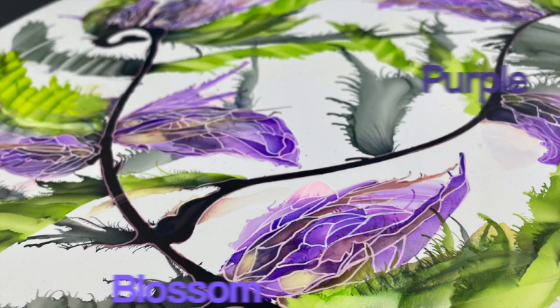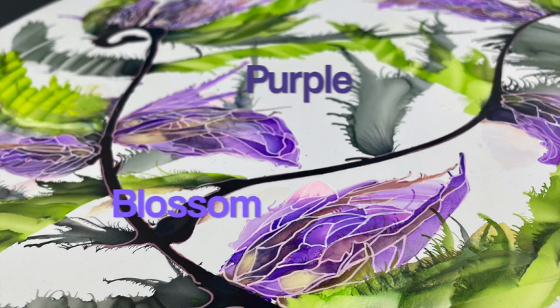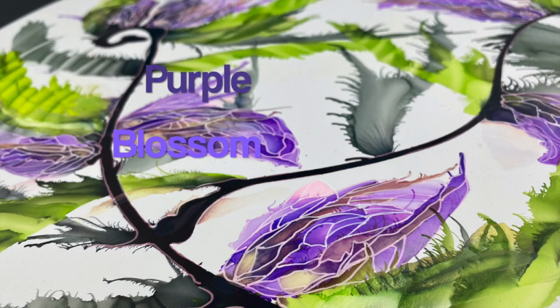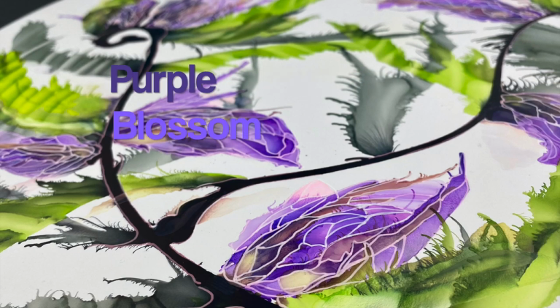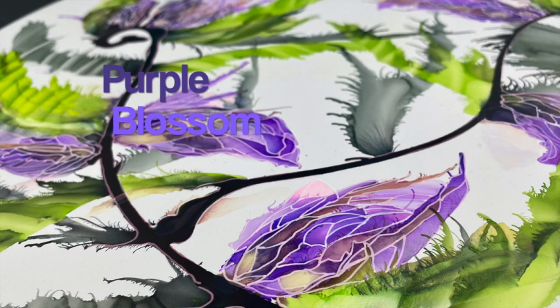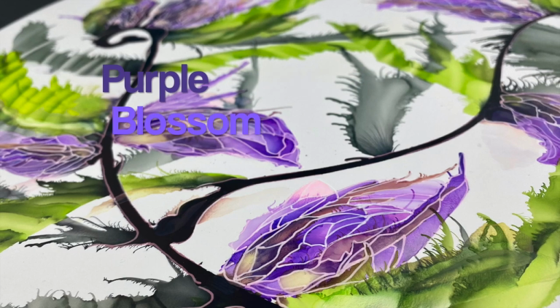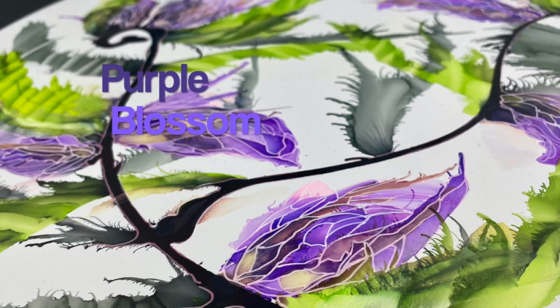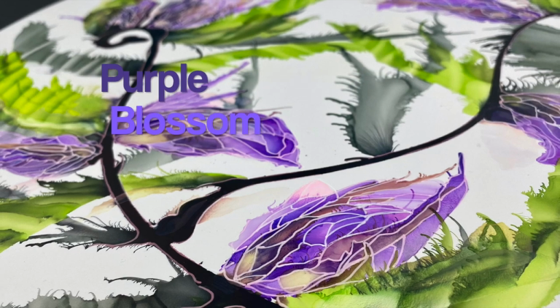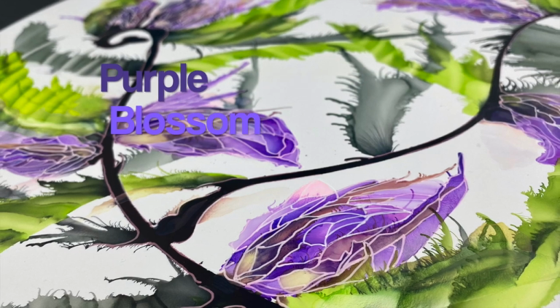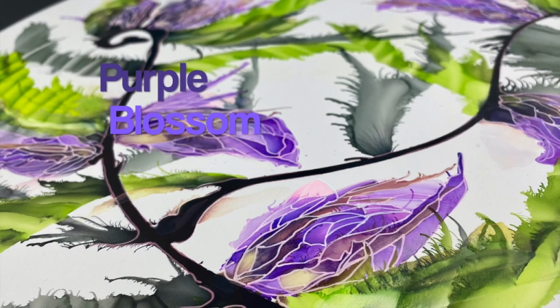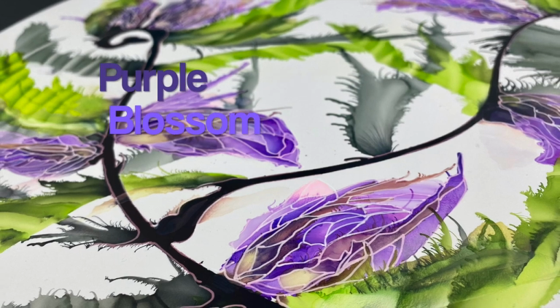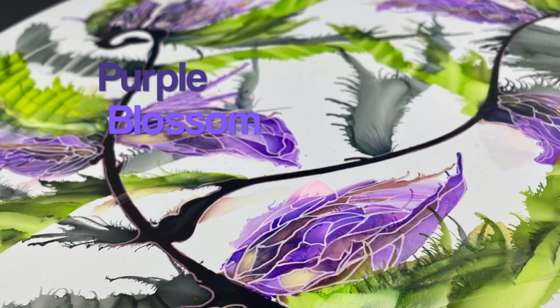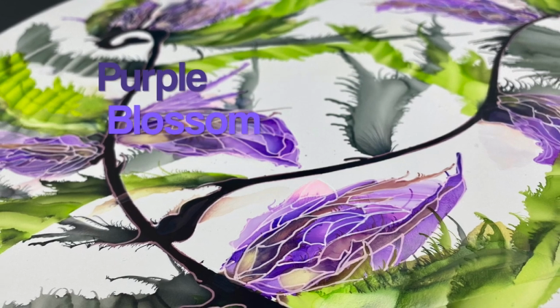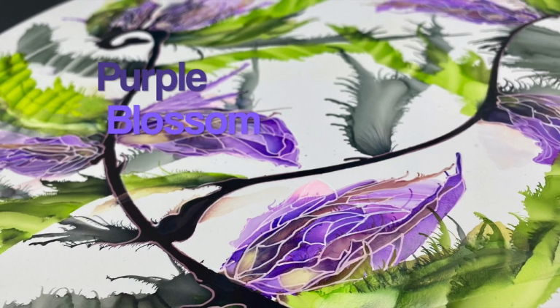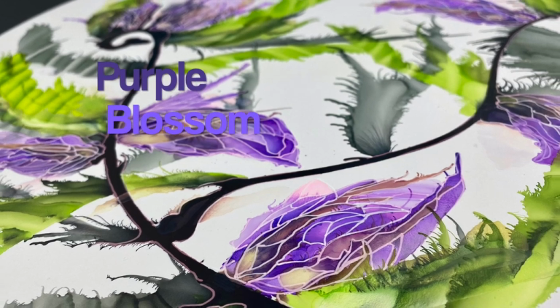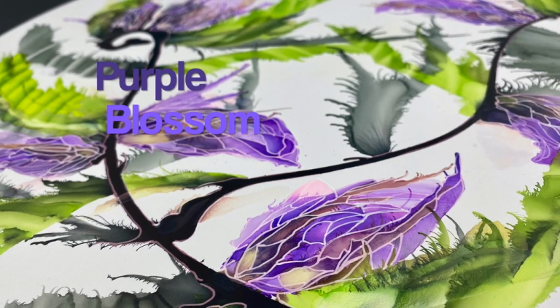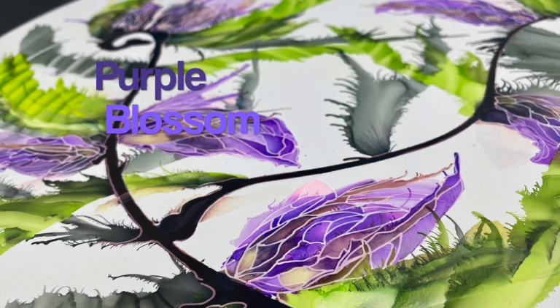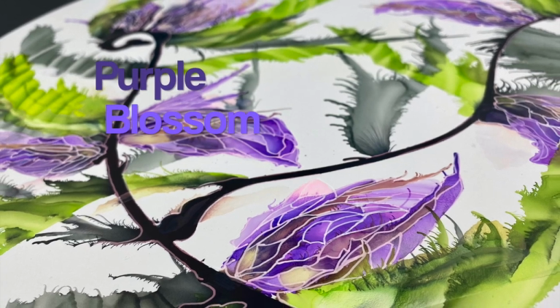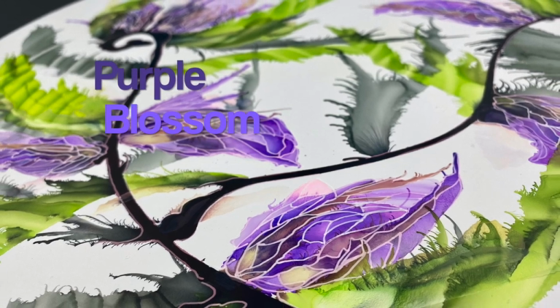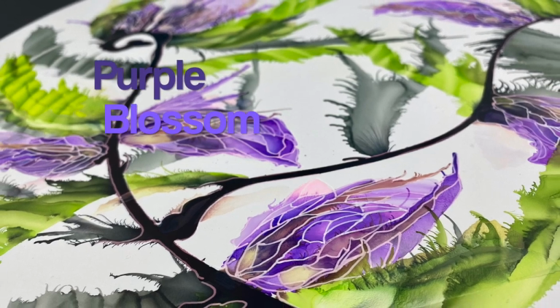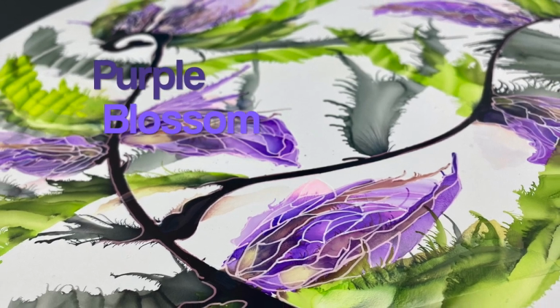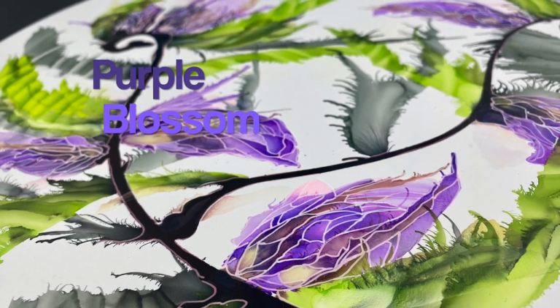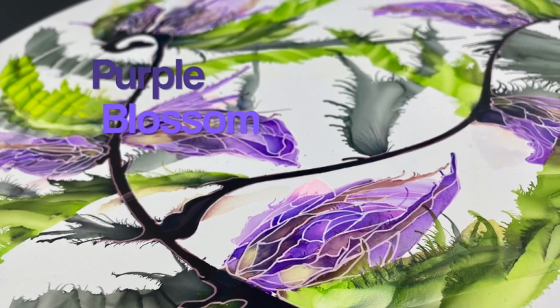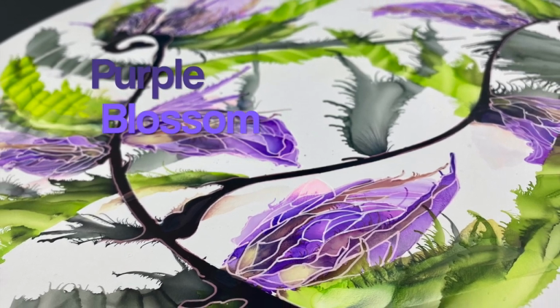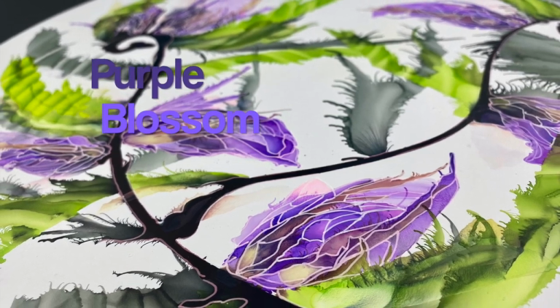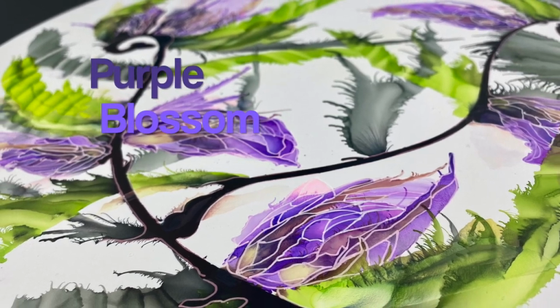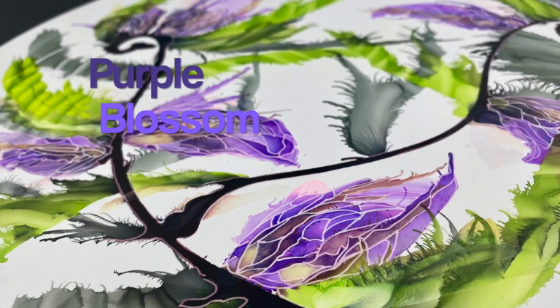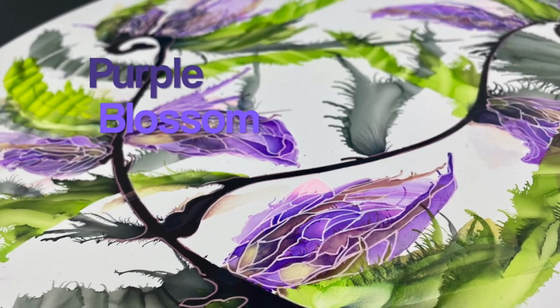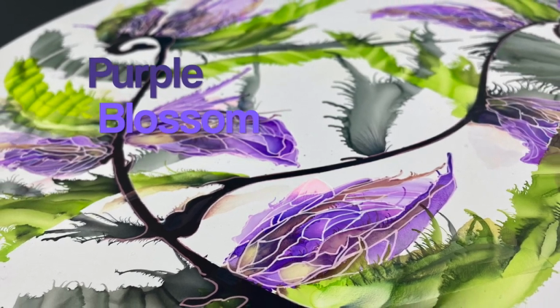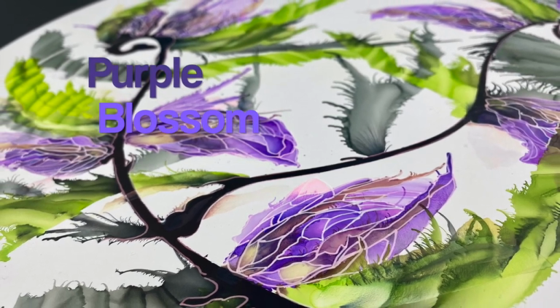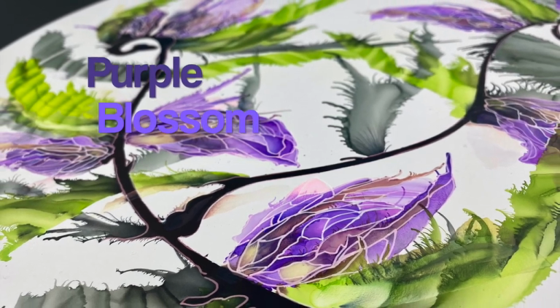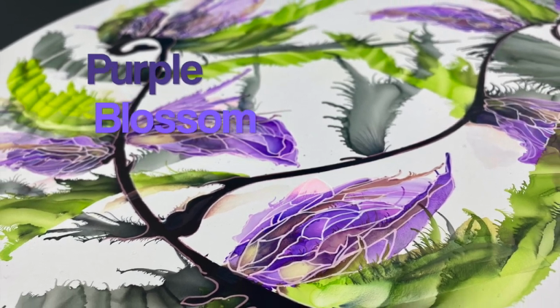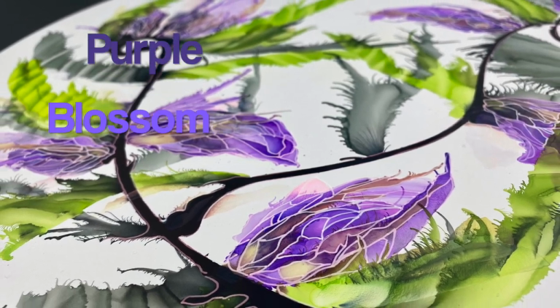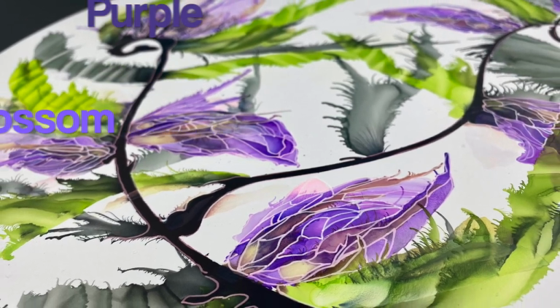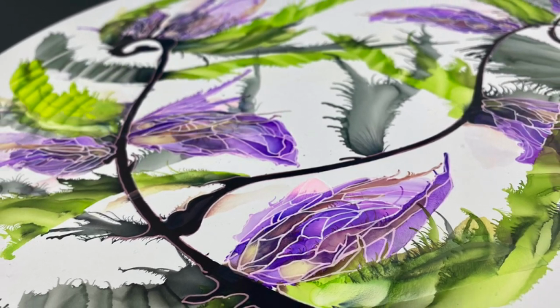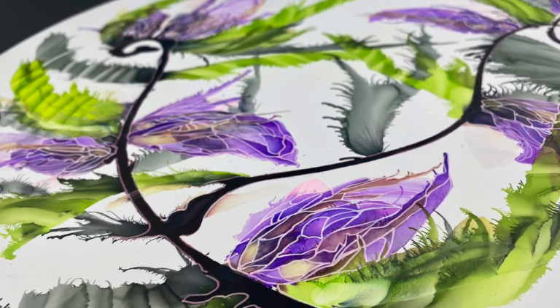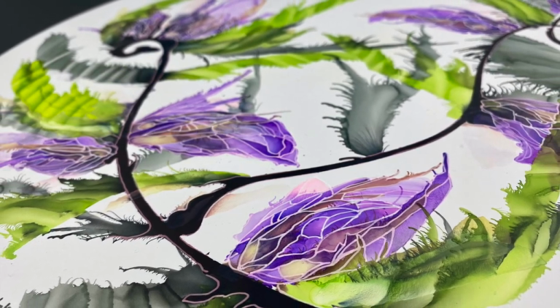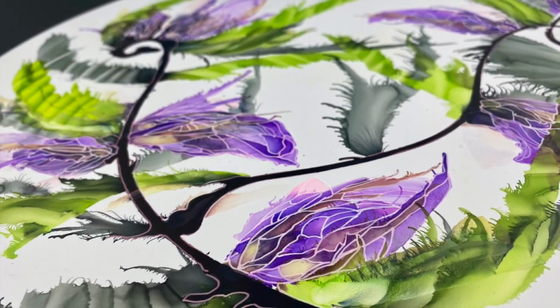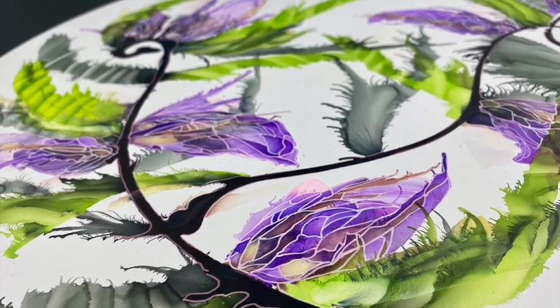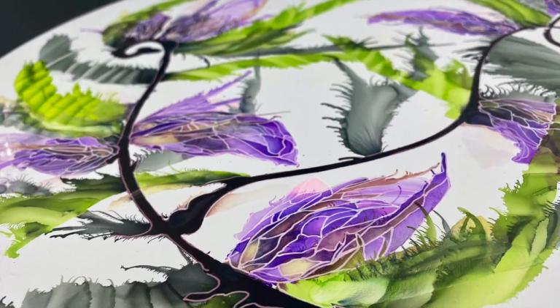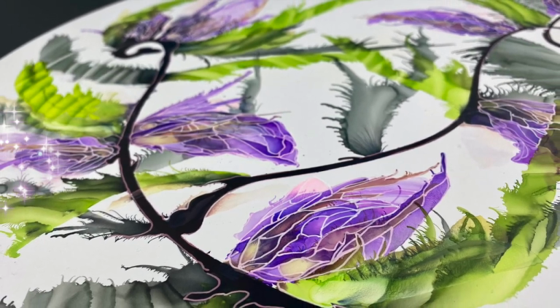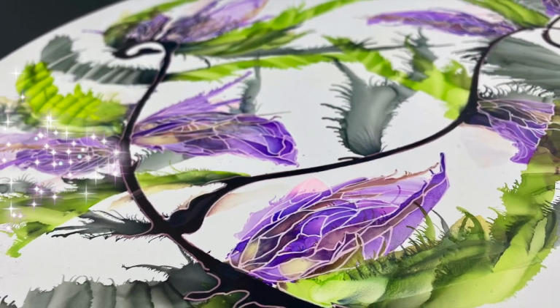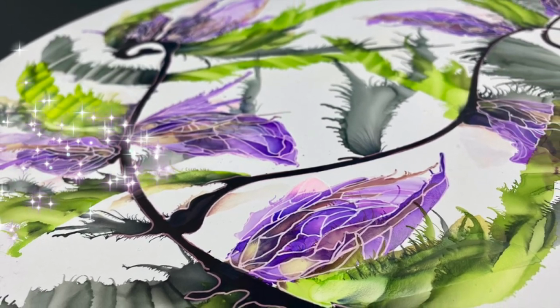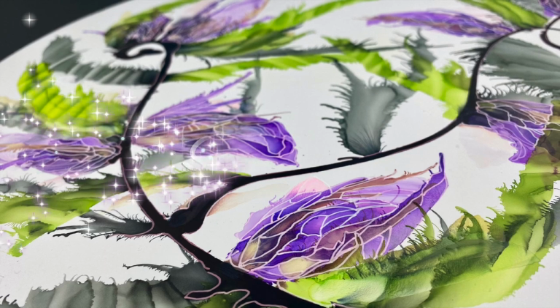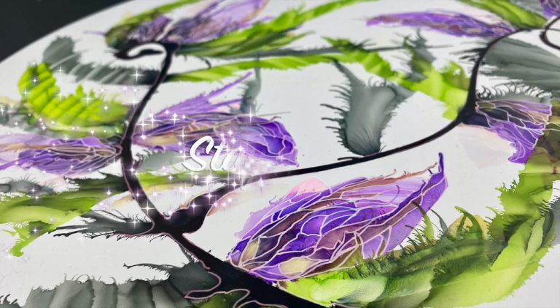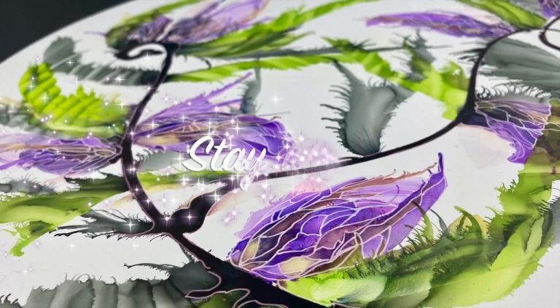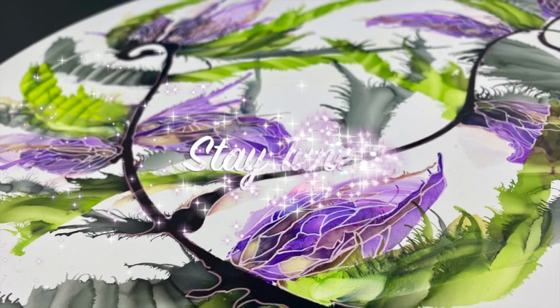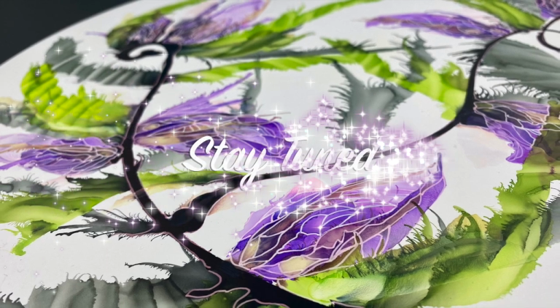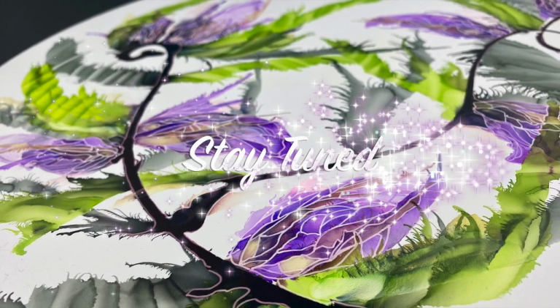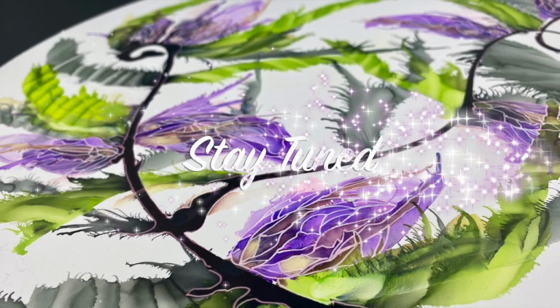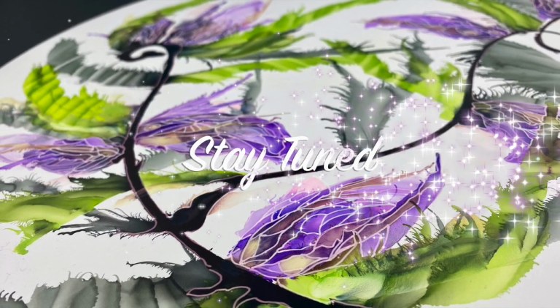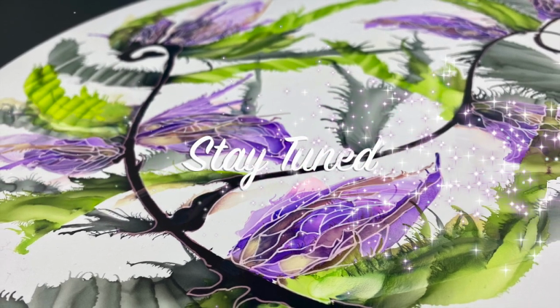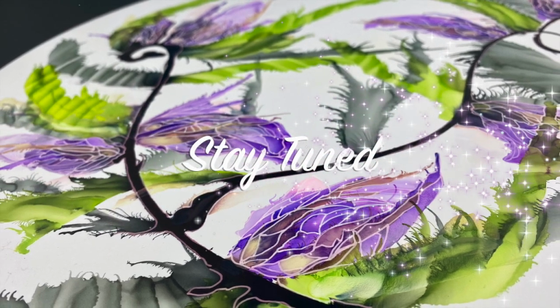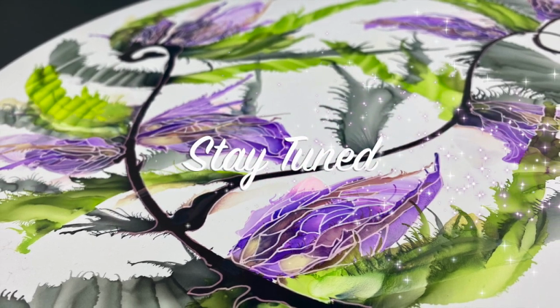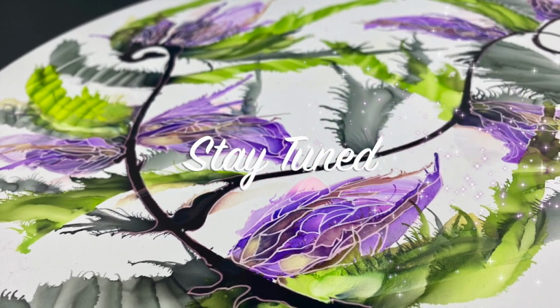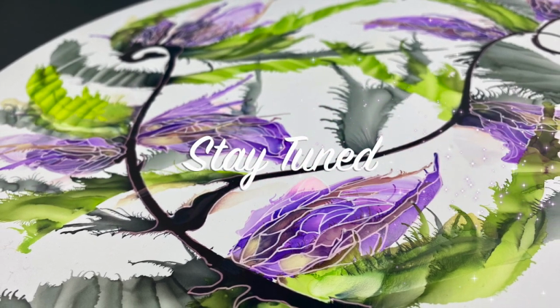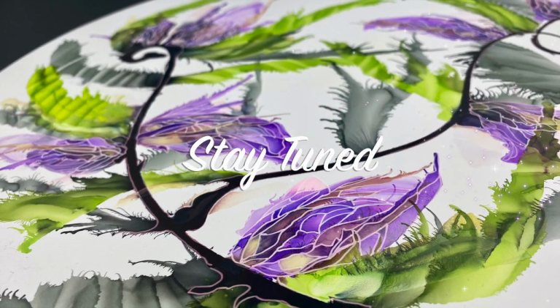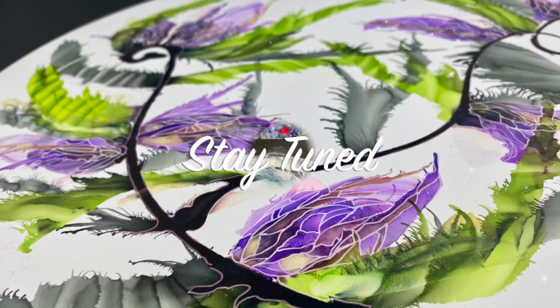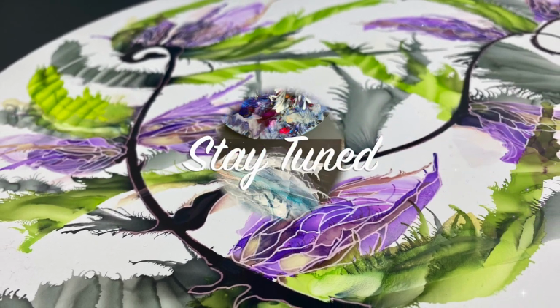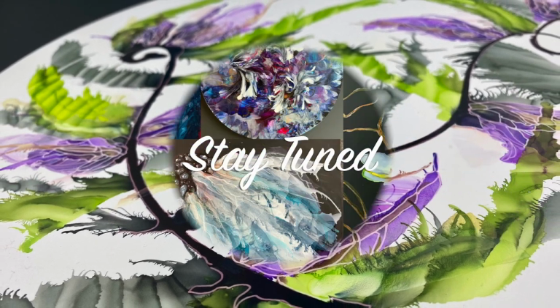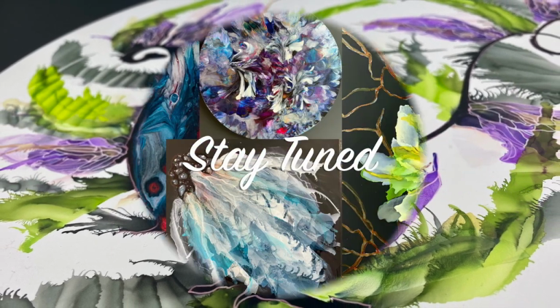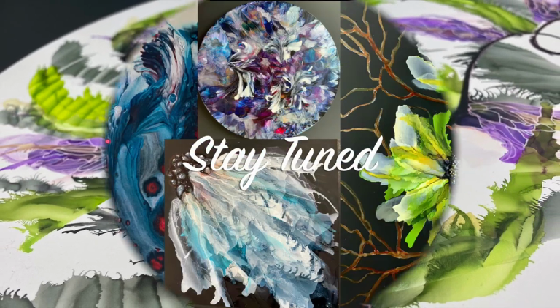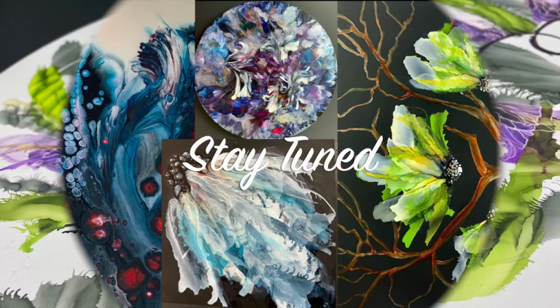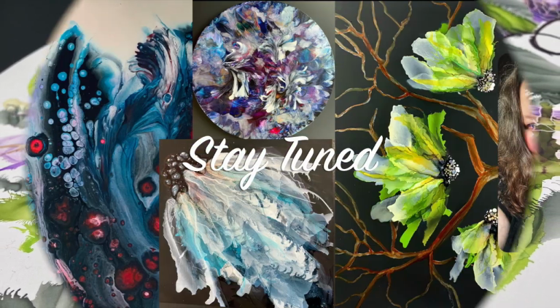Hi guys! Today I'm going to show you how to make this purple blossom painting on a giant 20-inch round. So stay tuned.